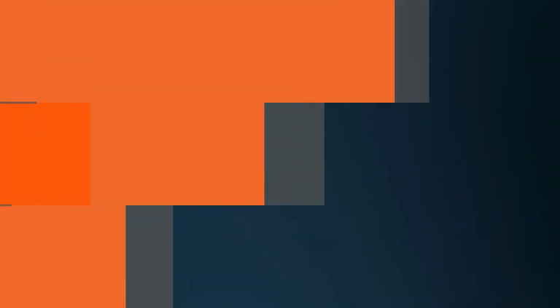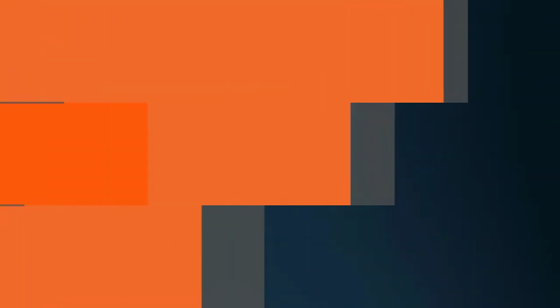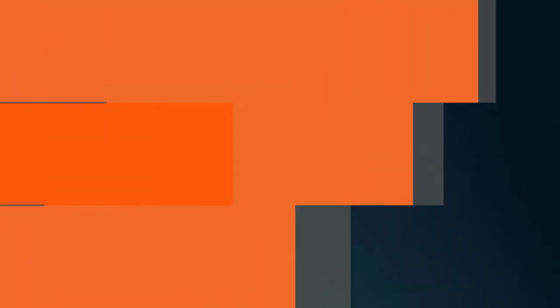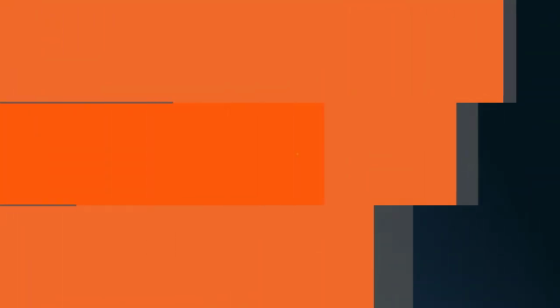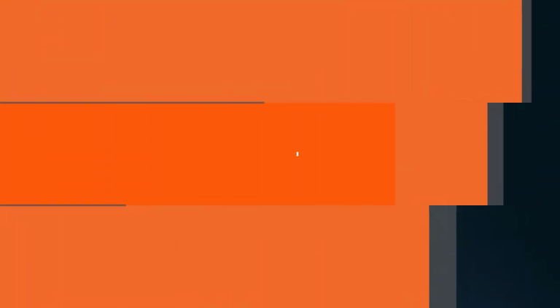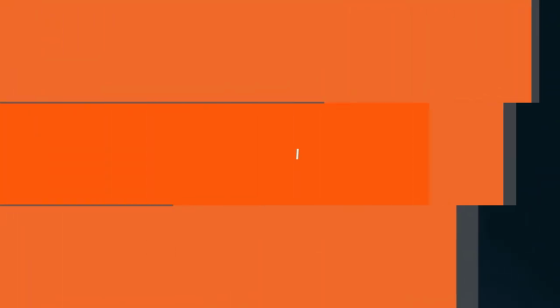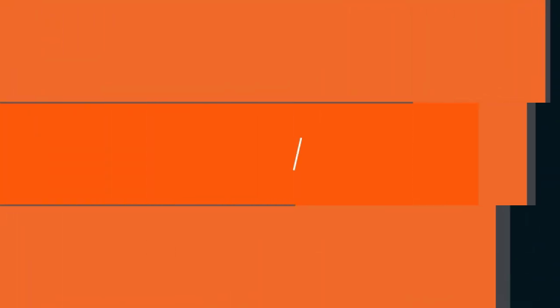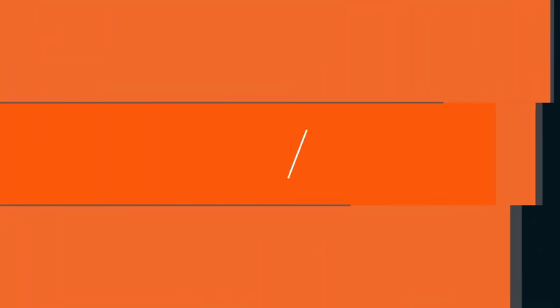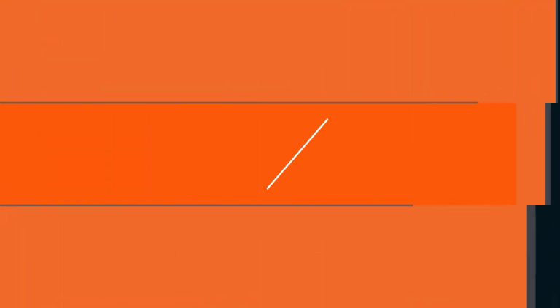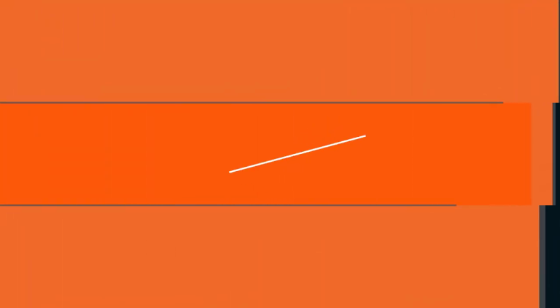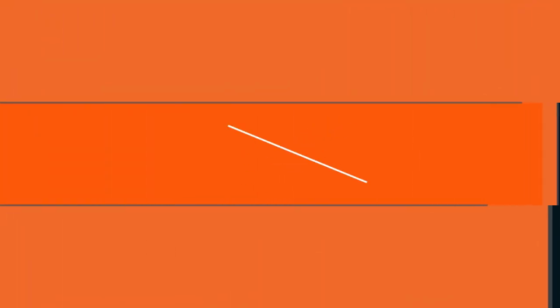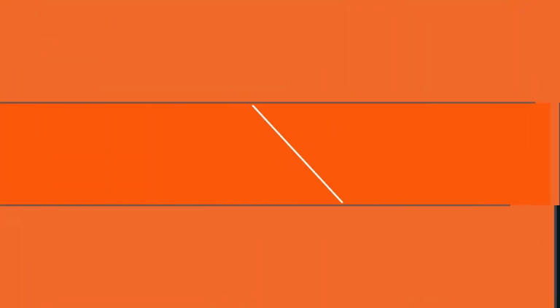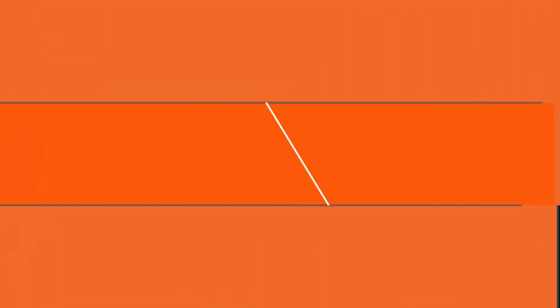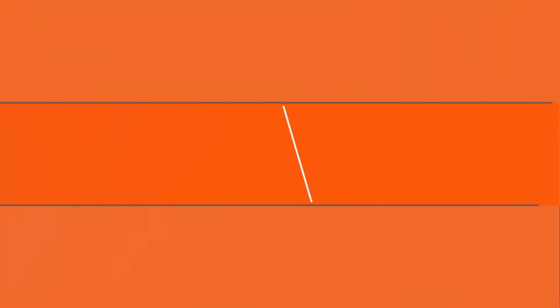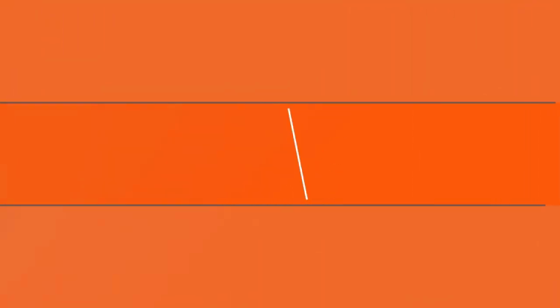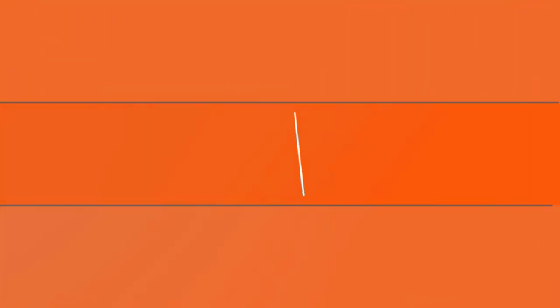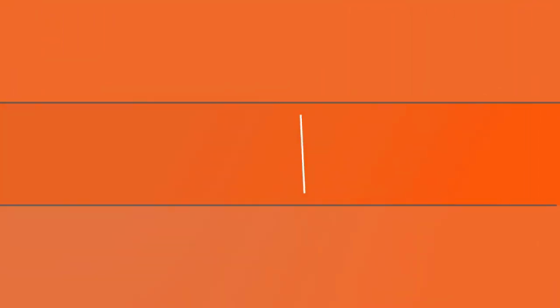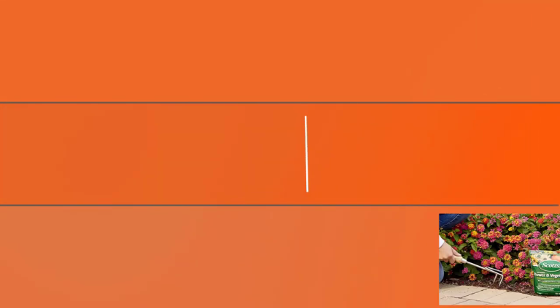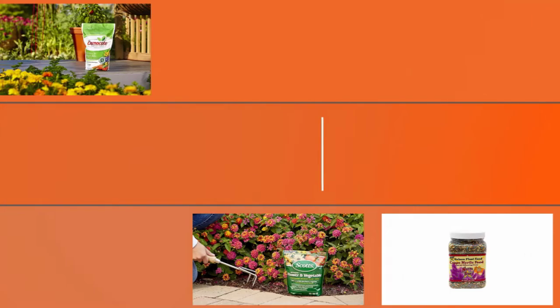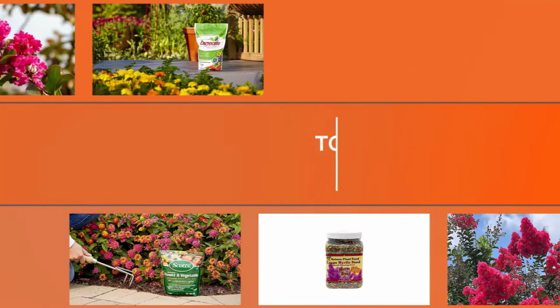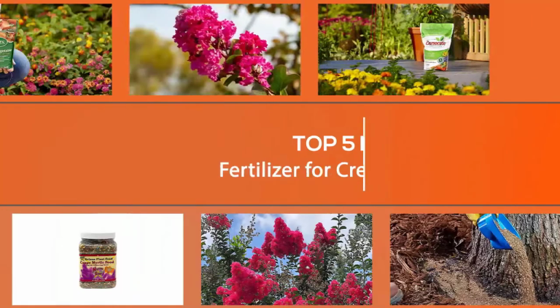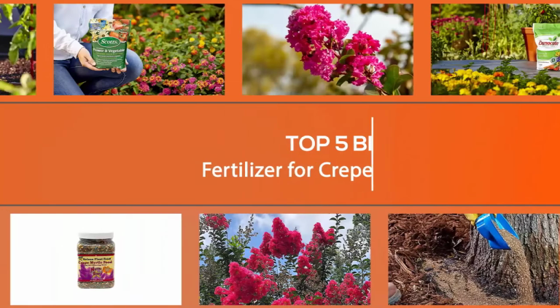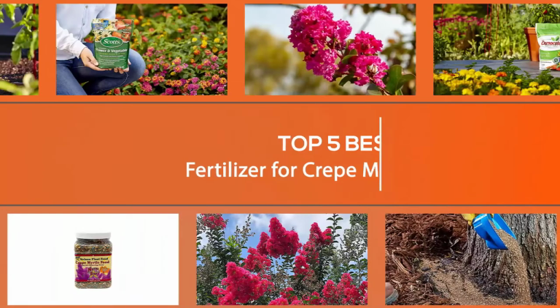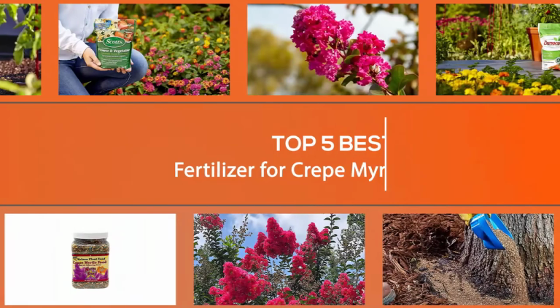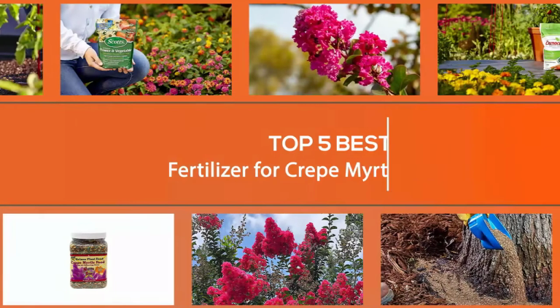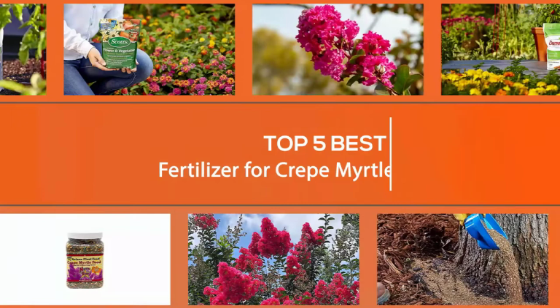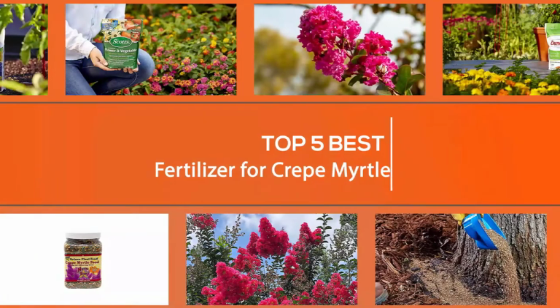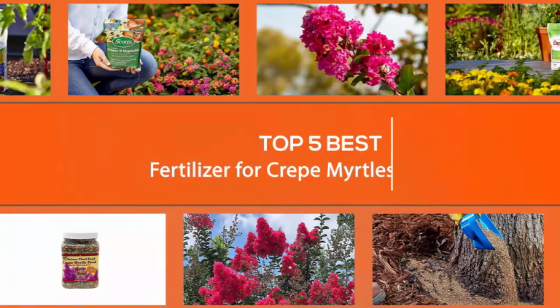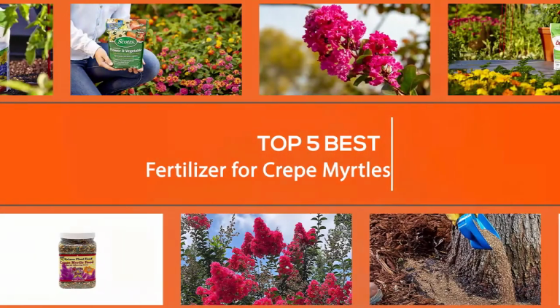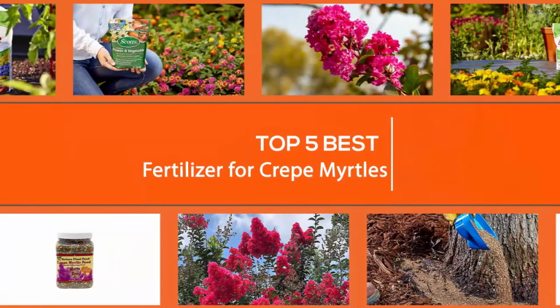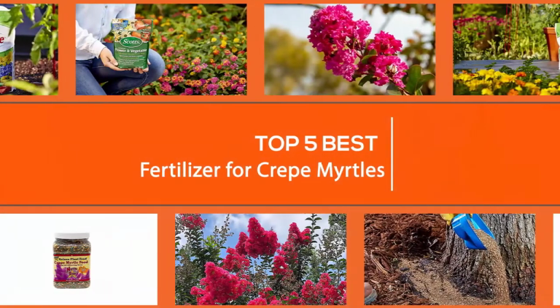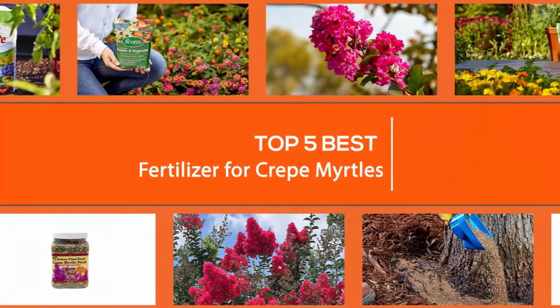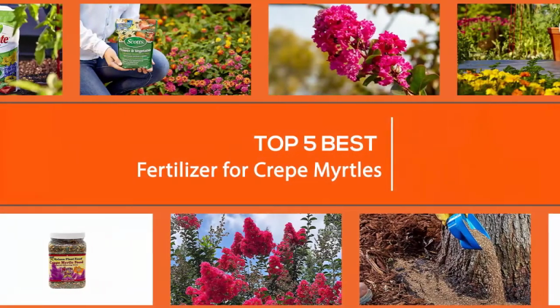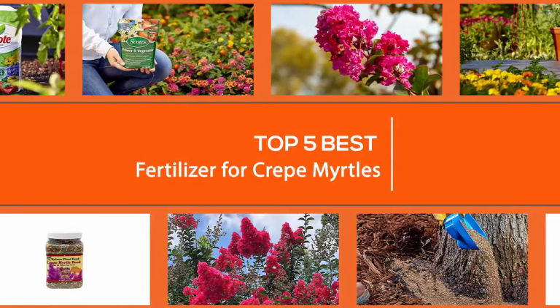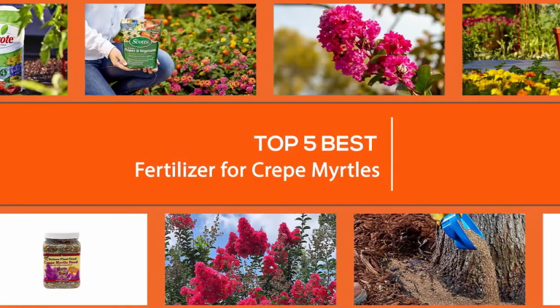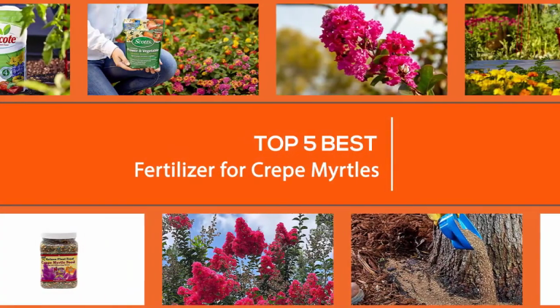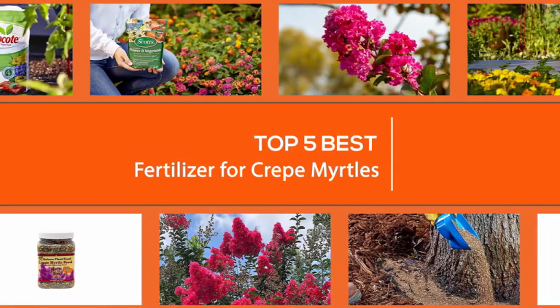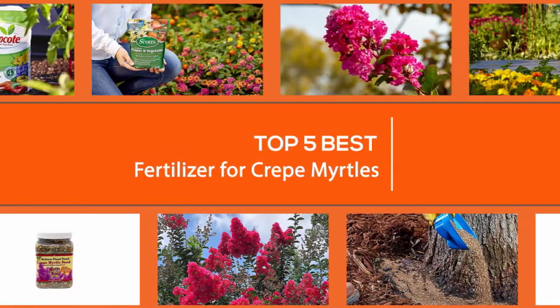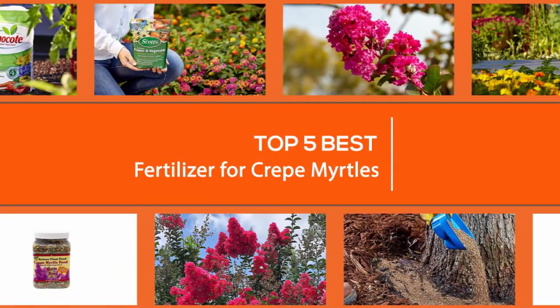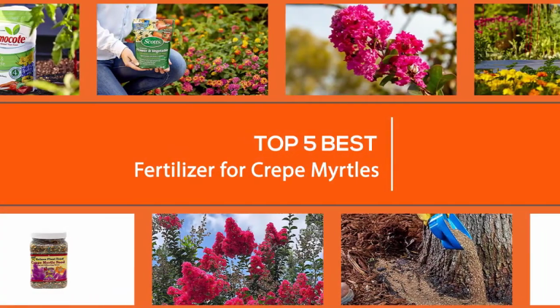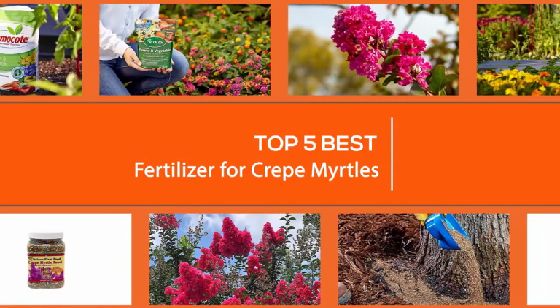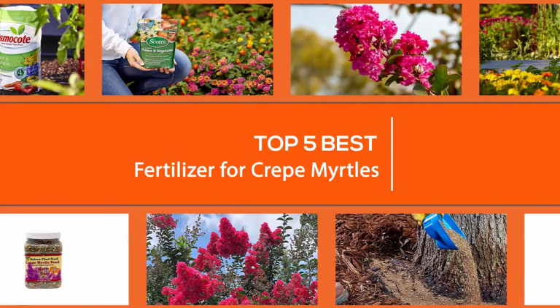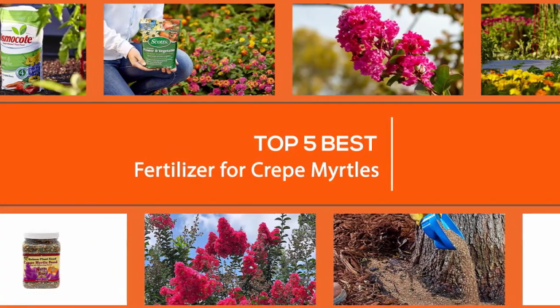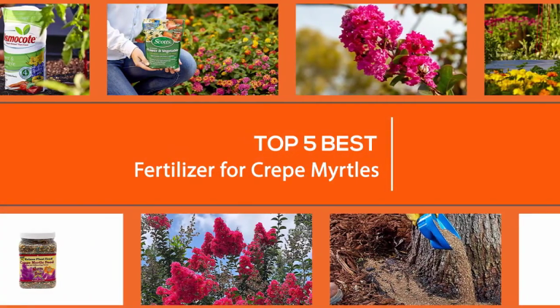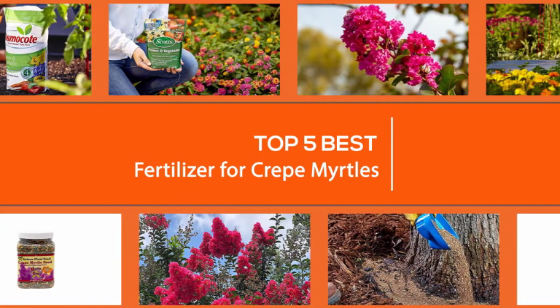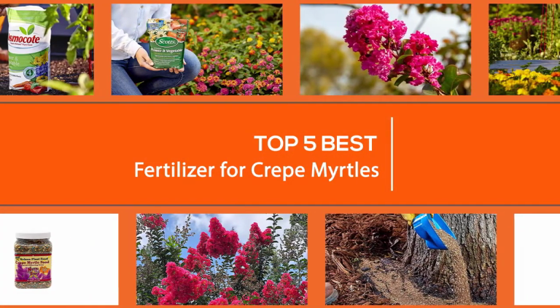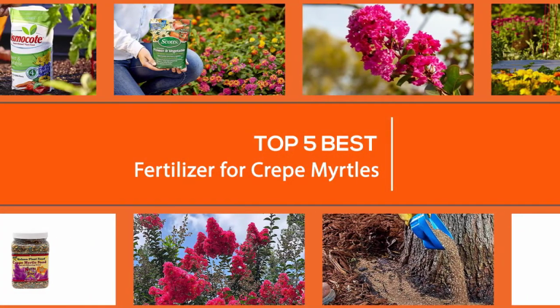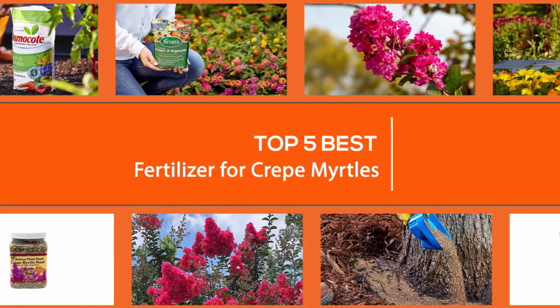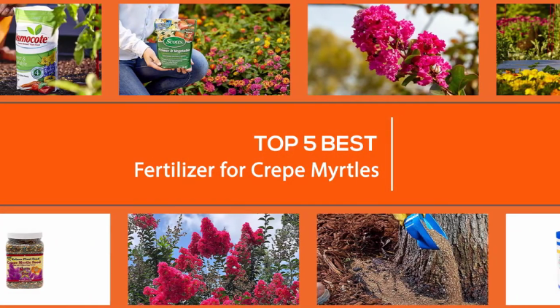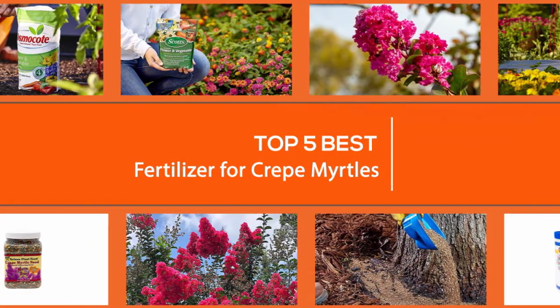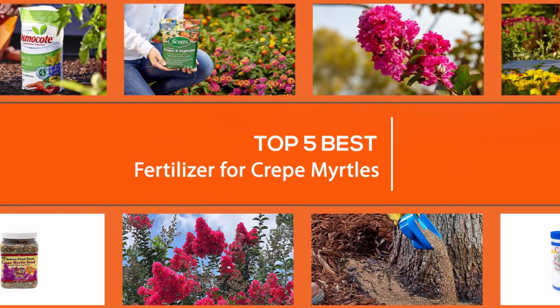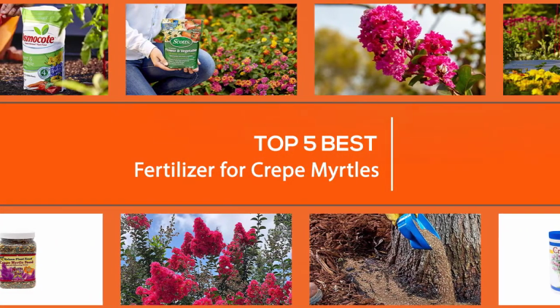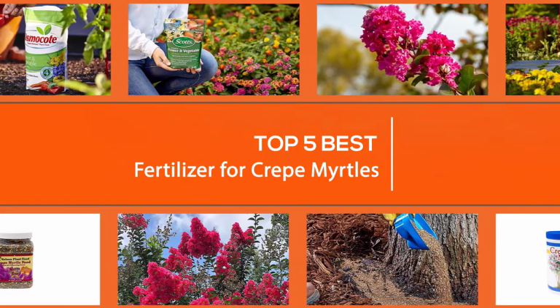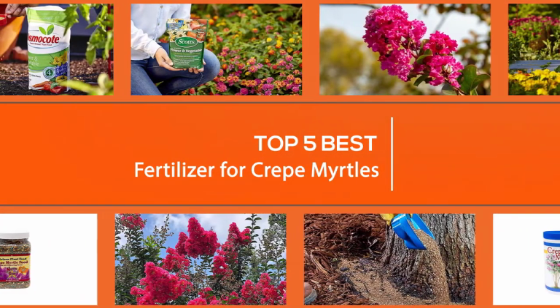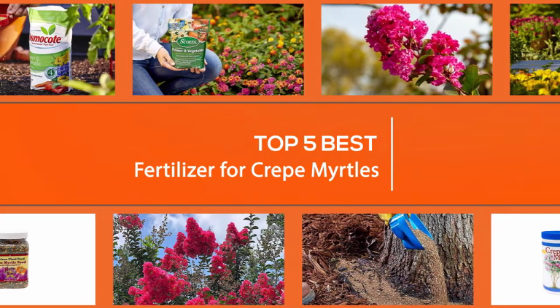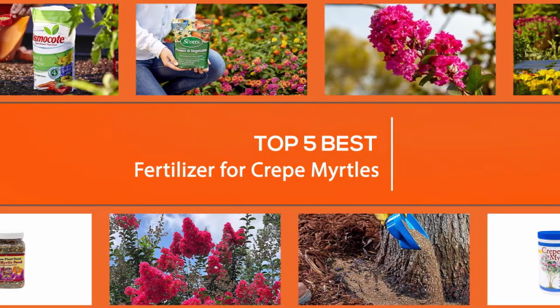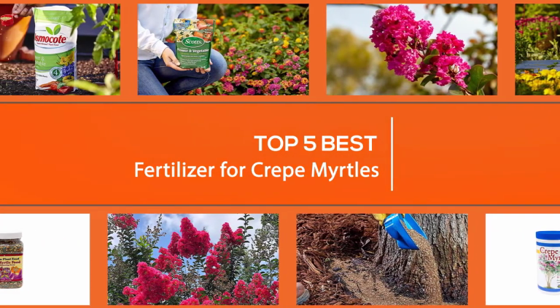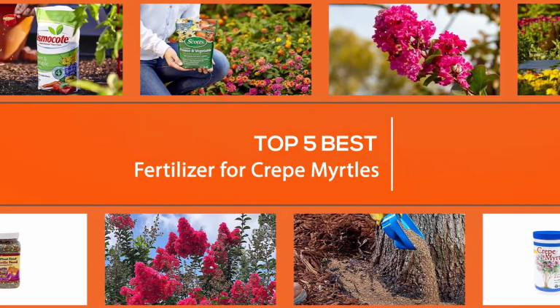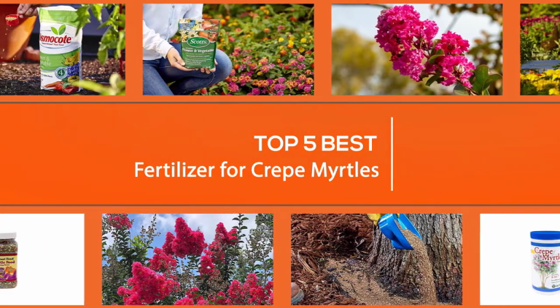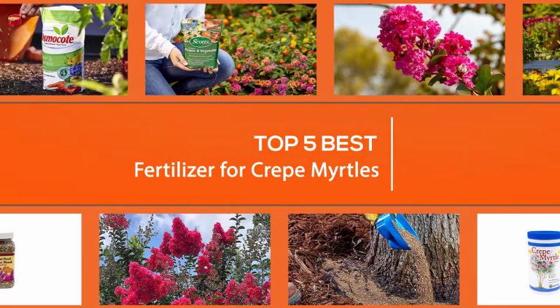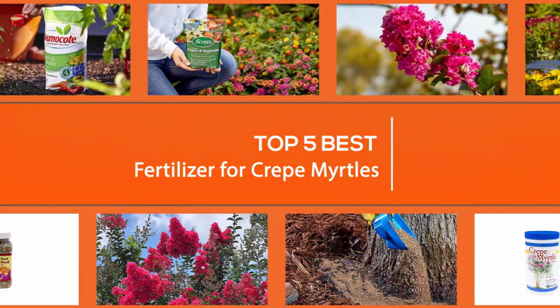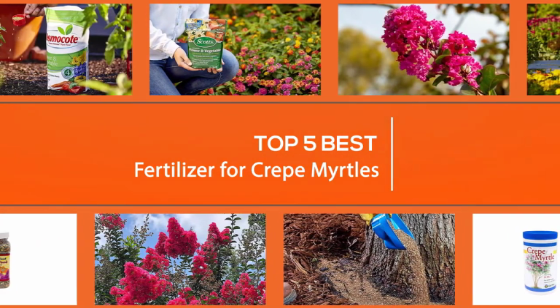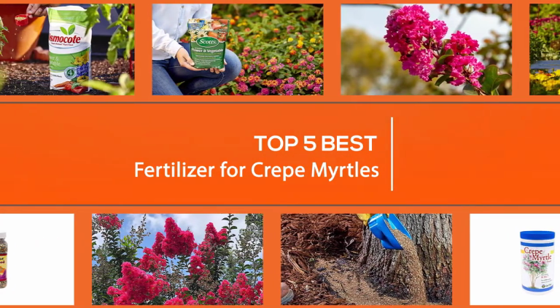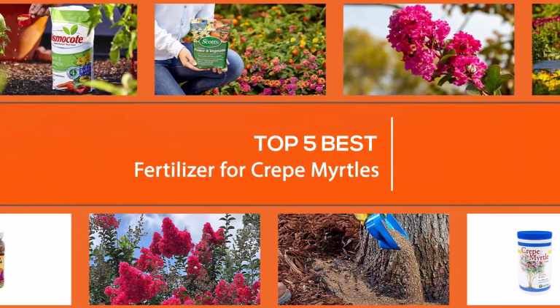In this video, you'll find a list of the best fertilizer for crepe myrtles, along with some helpful tips on how to care for crepe myrtles.